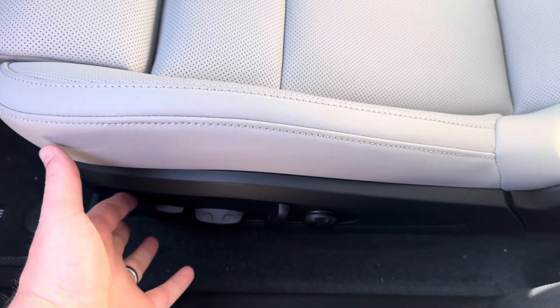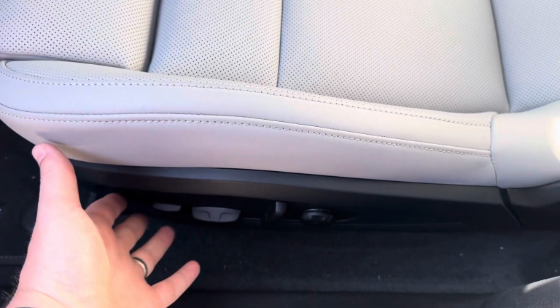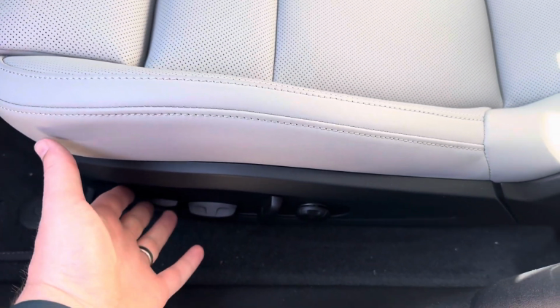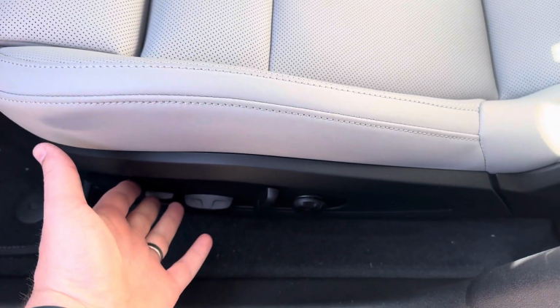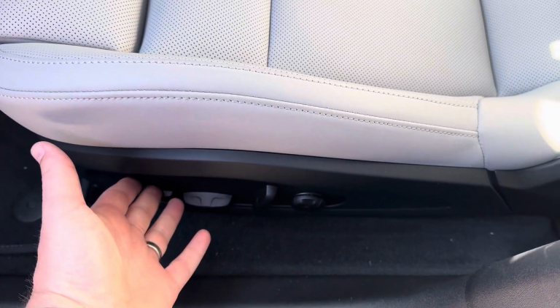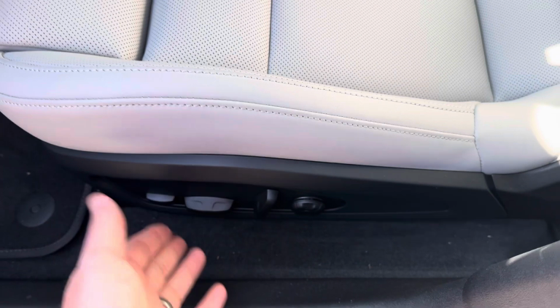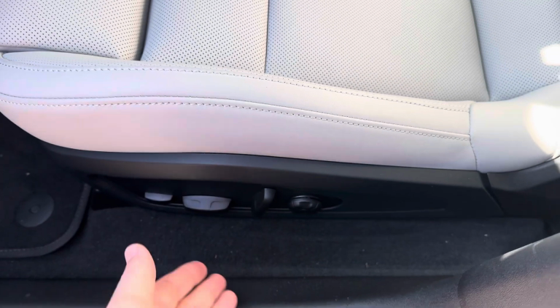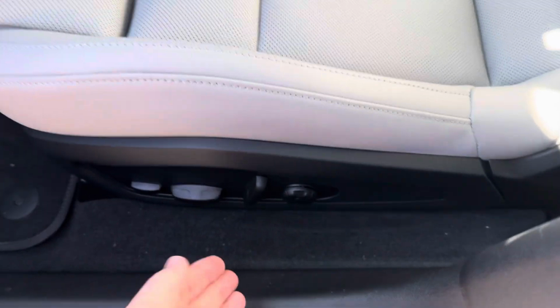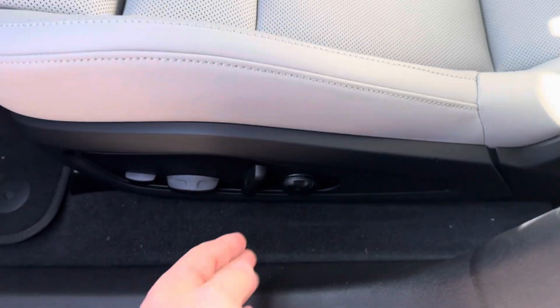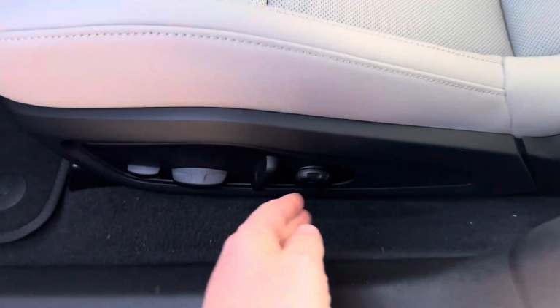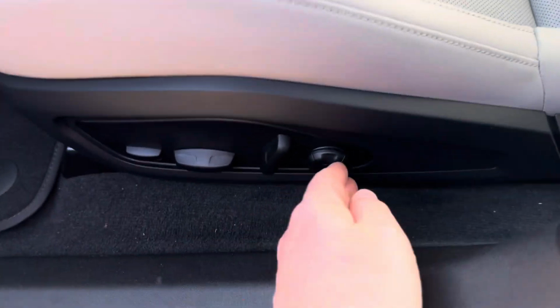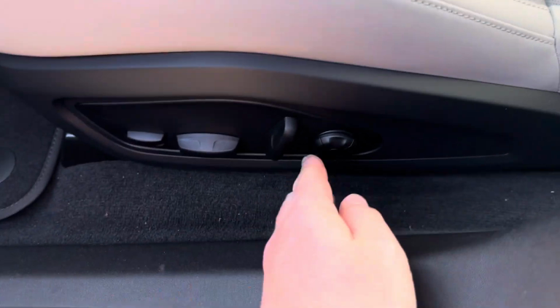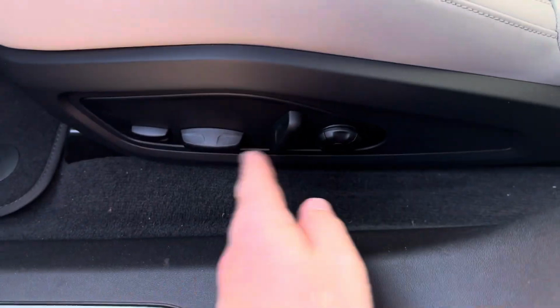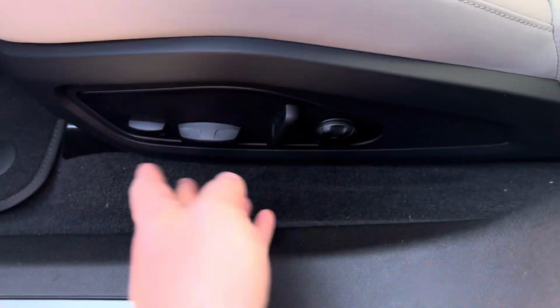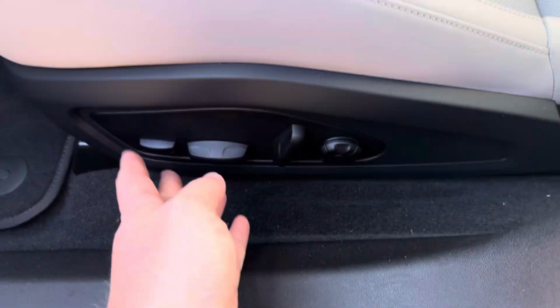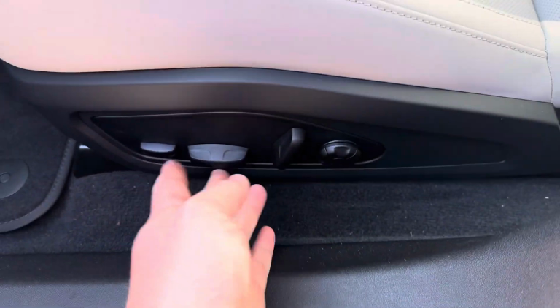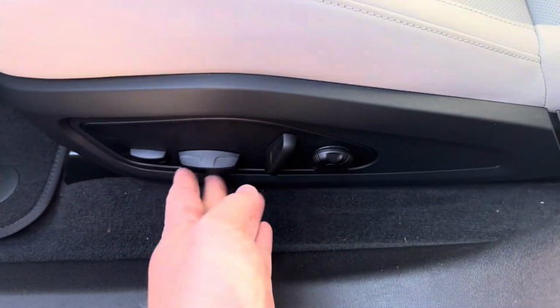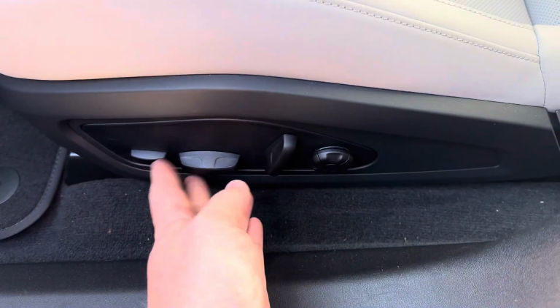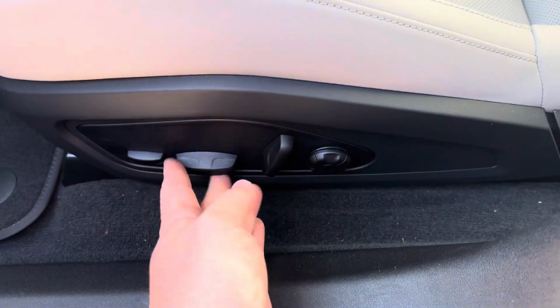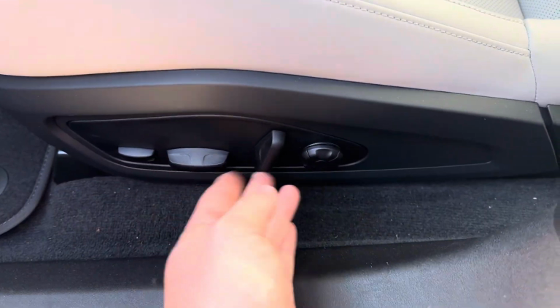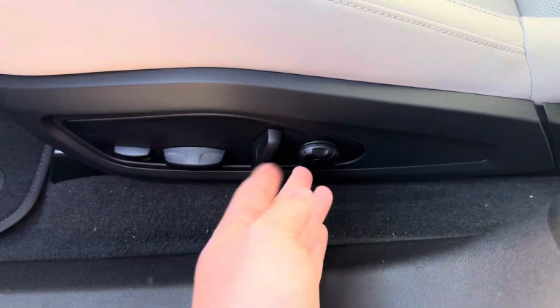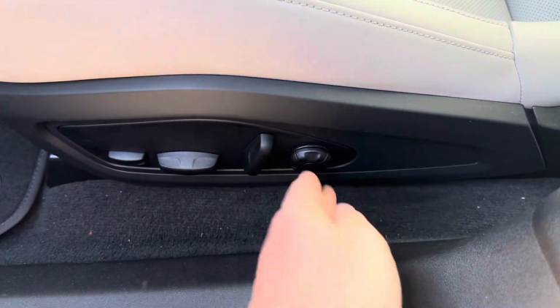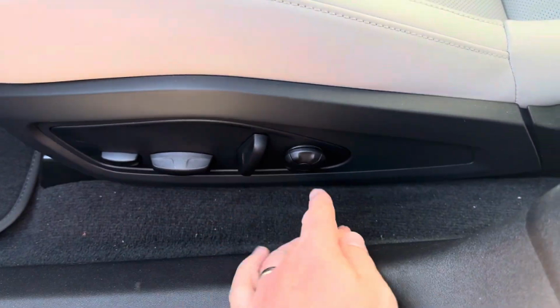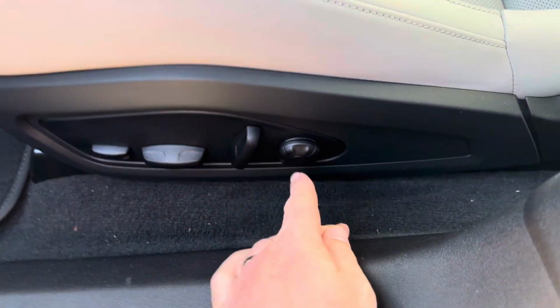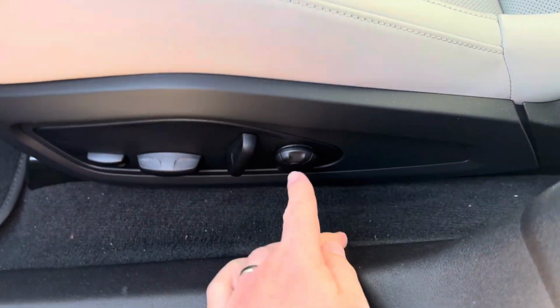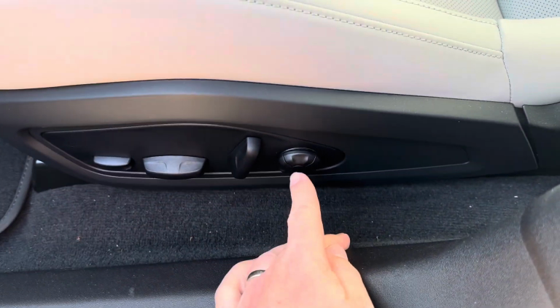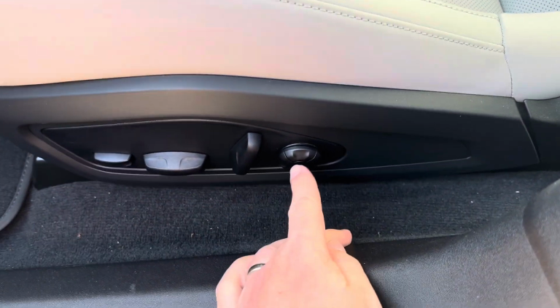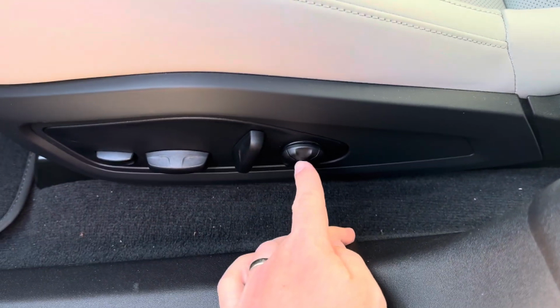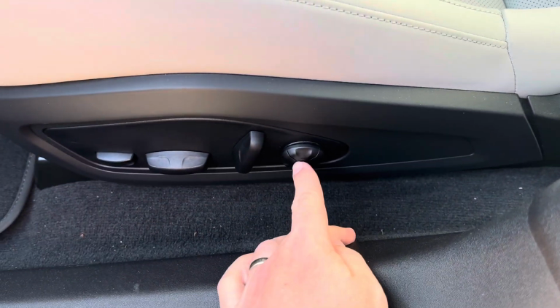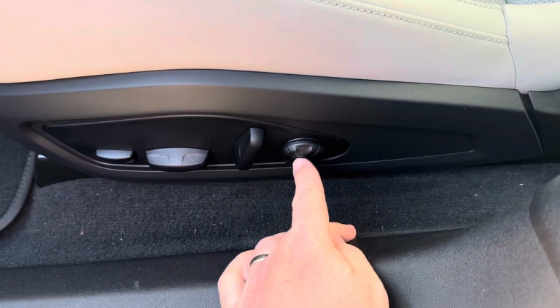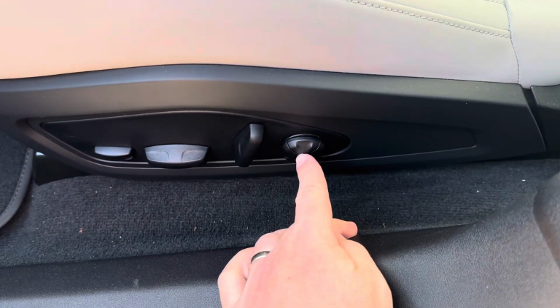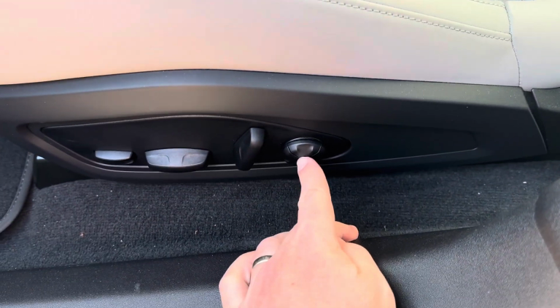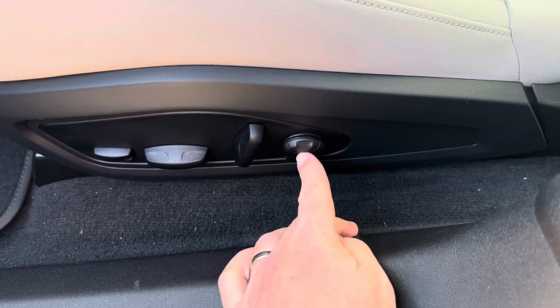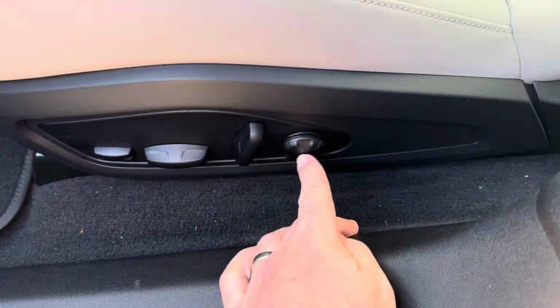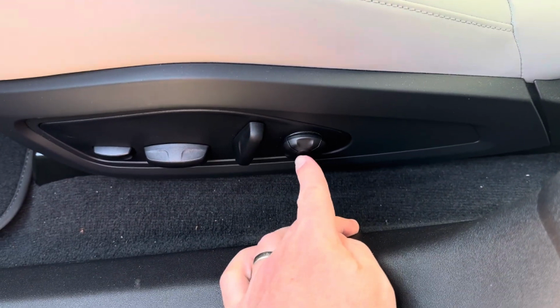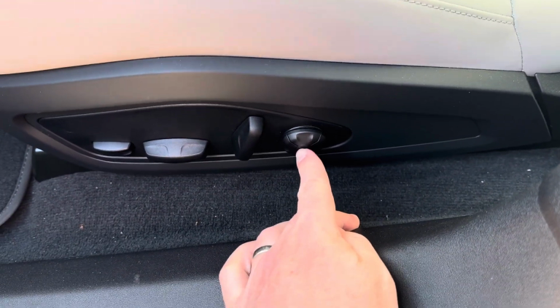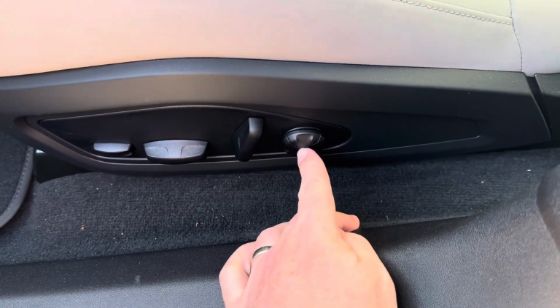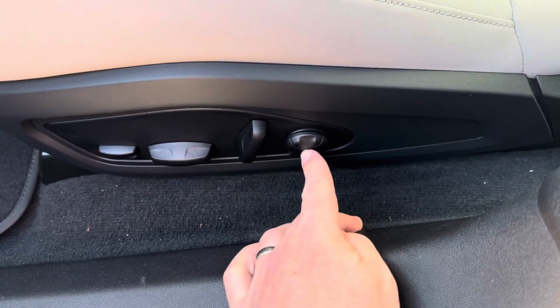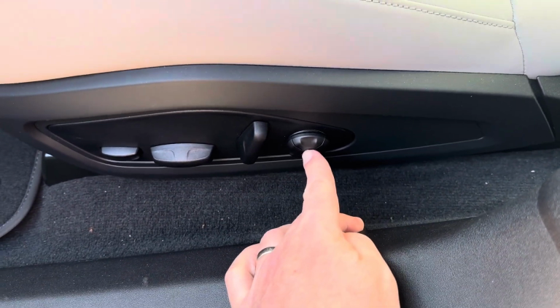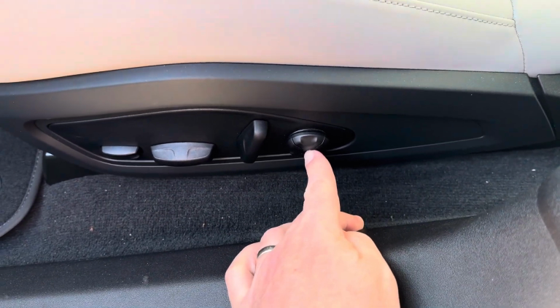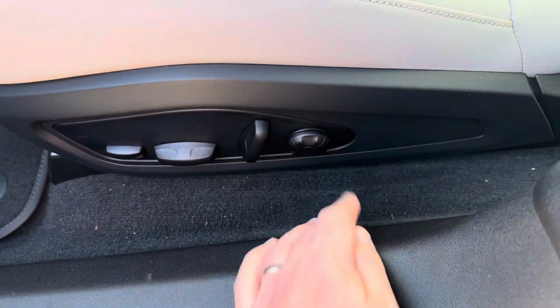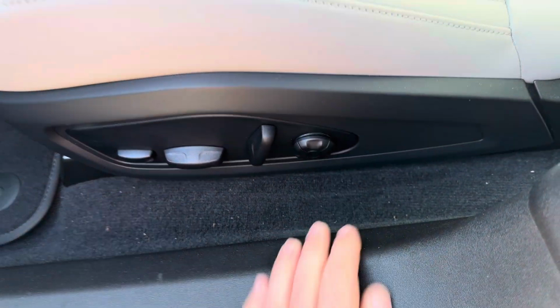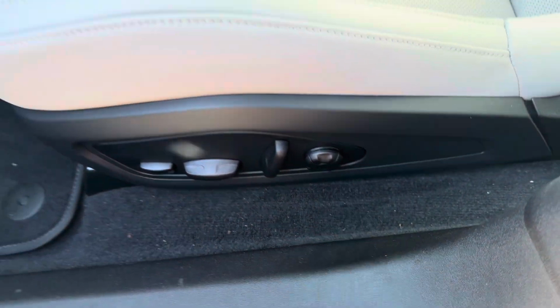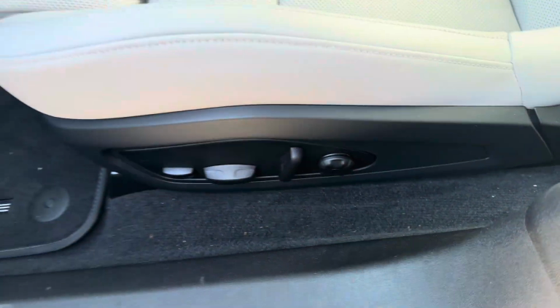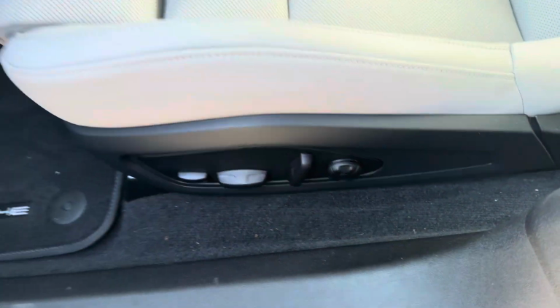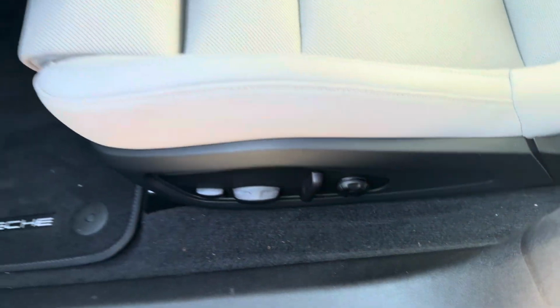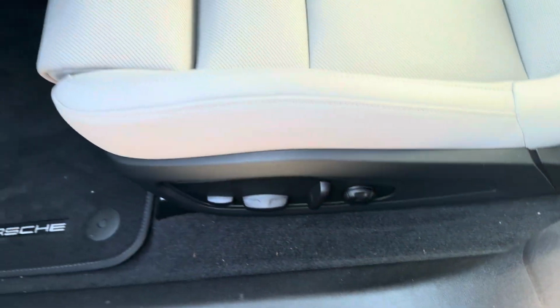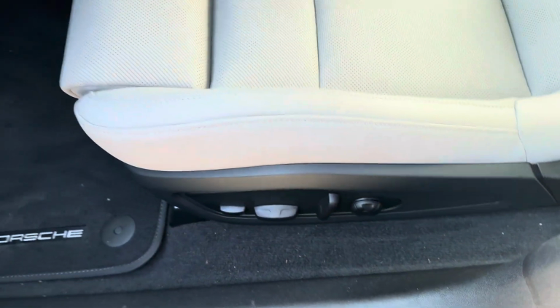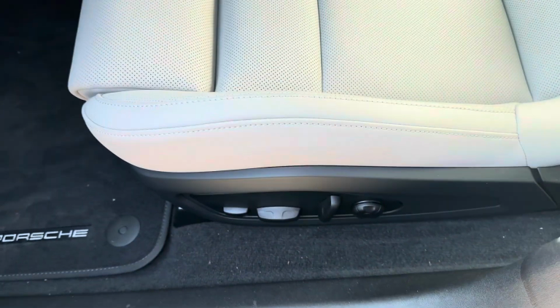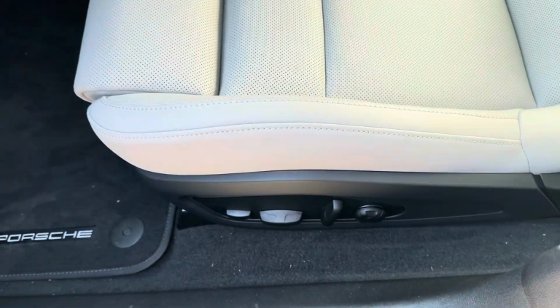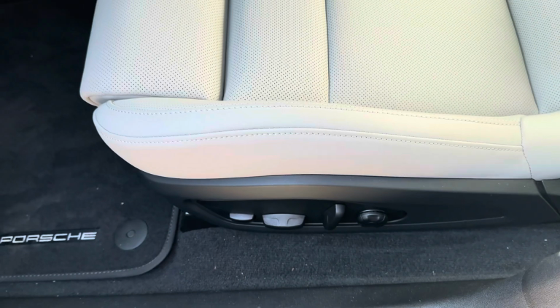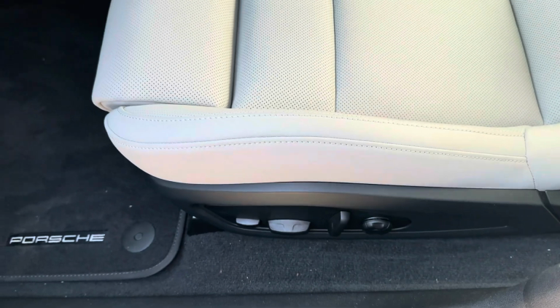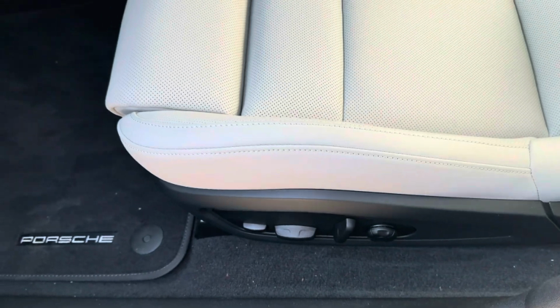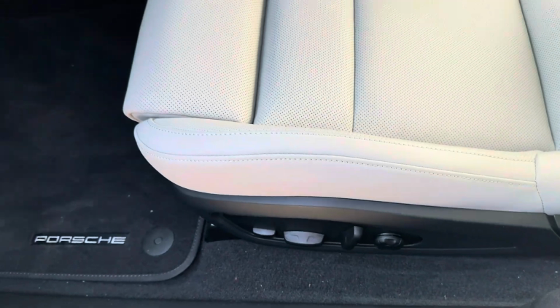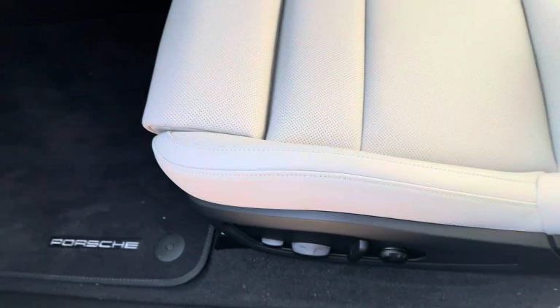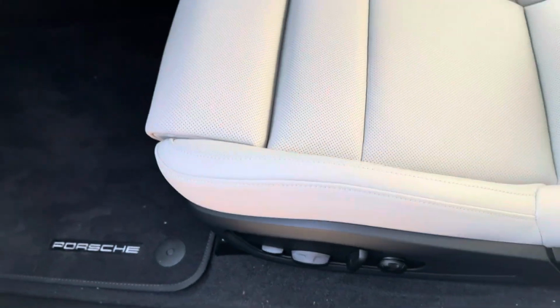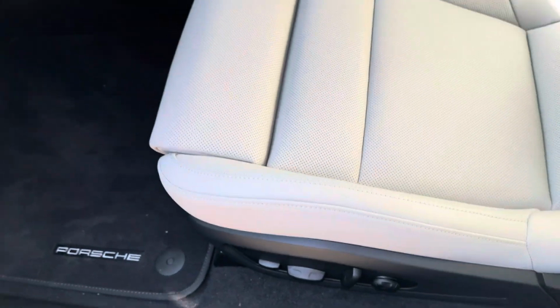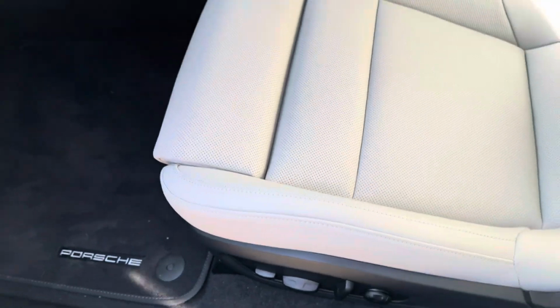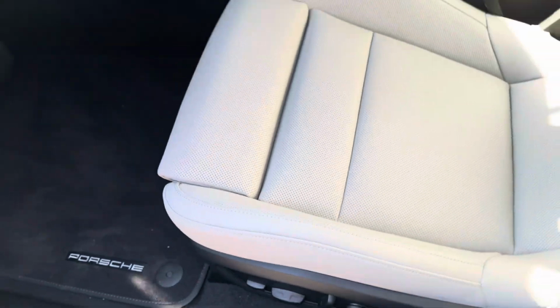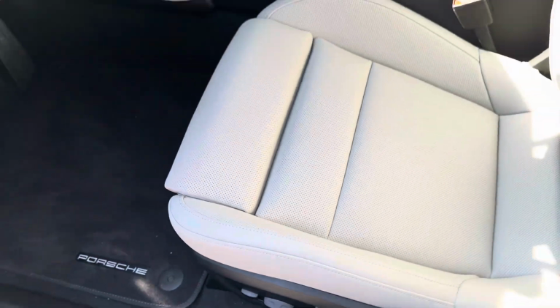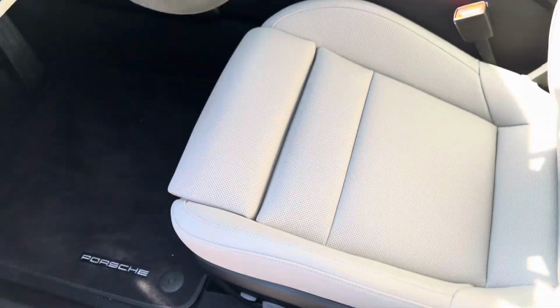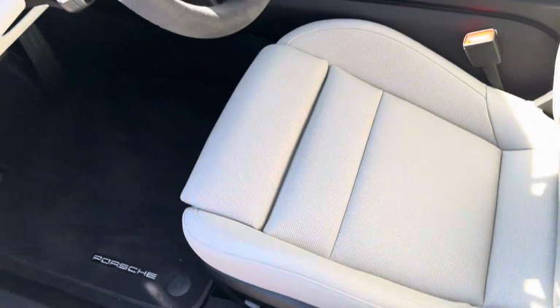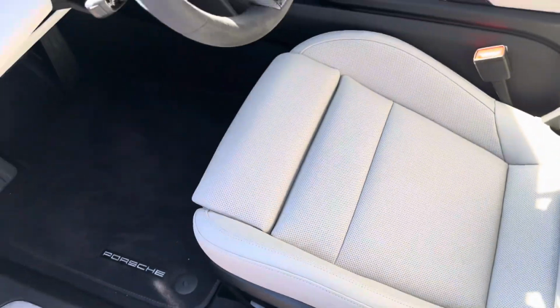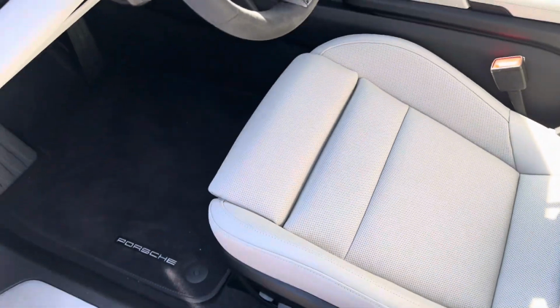You got 14-way seats with the massage seat function in there as well, which is really nice.